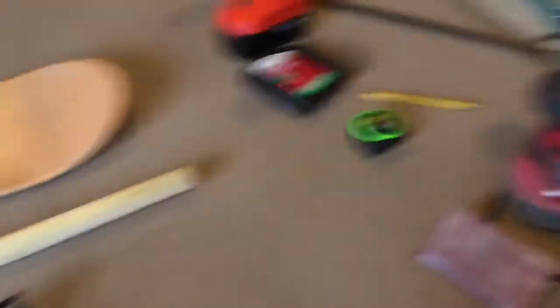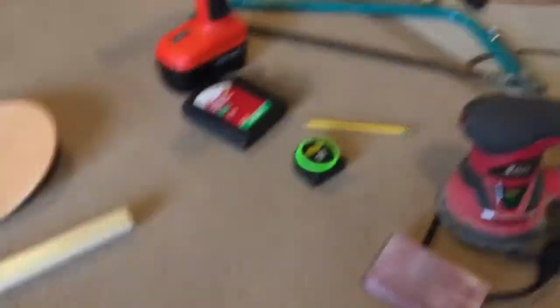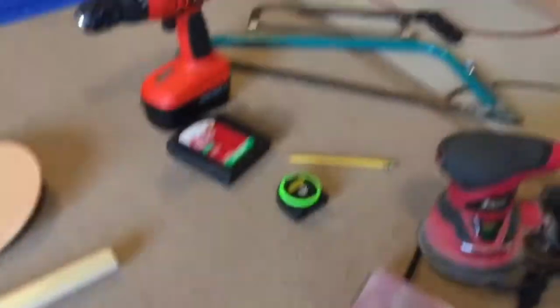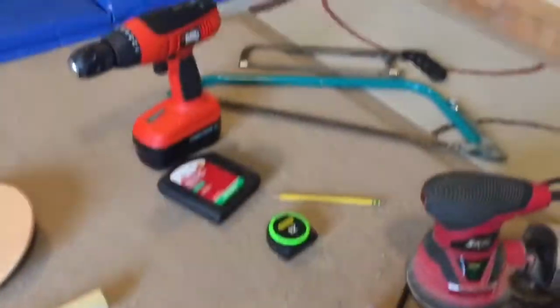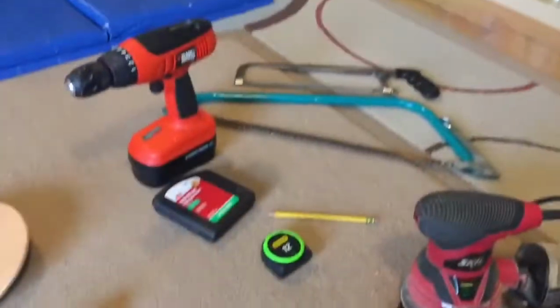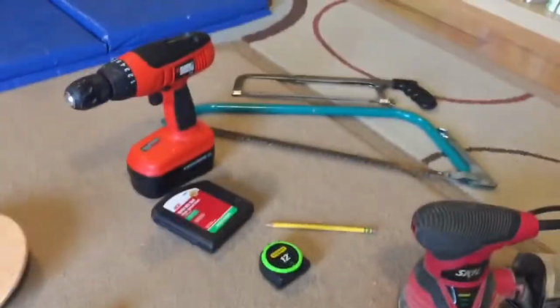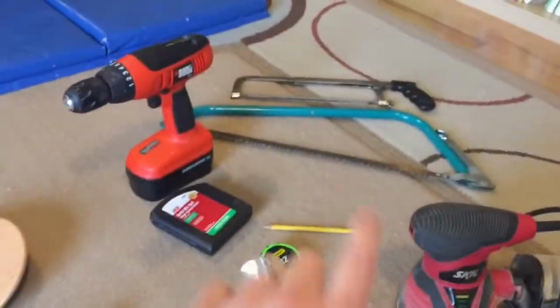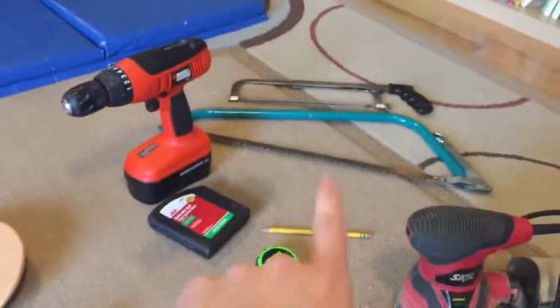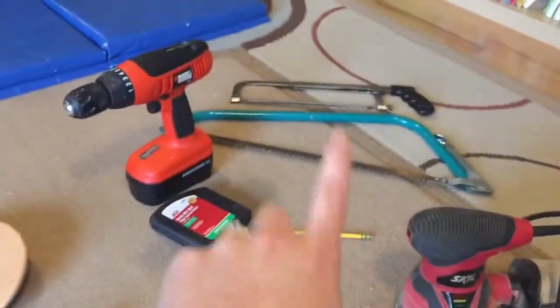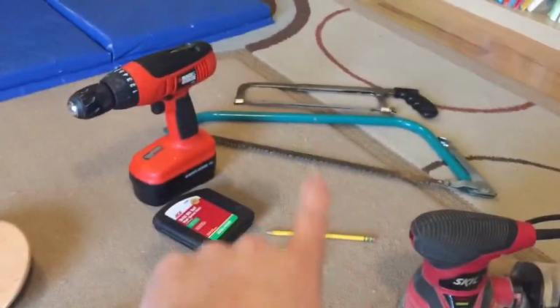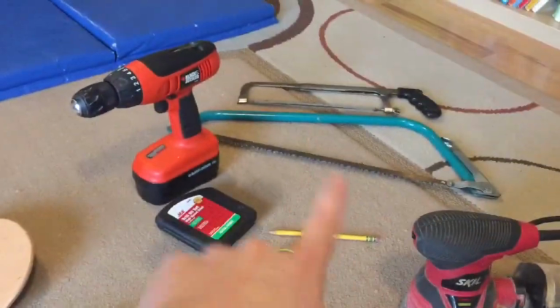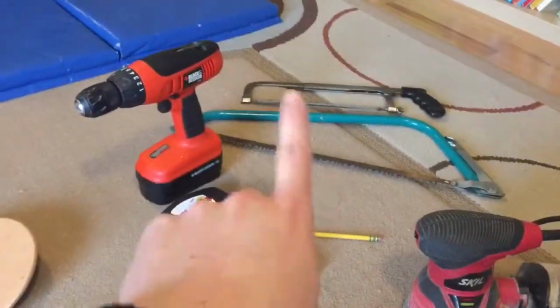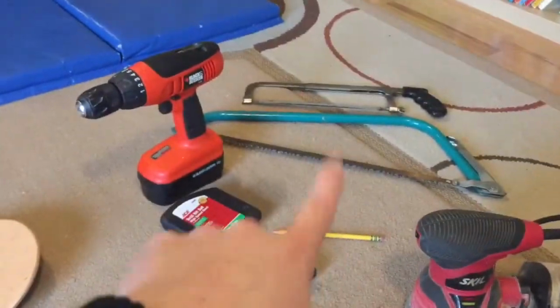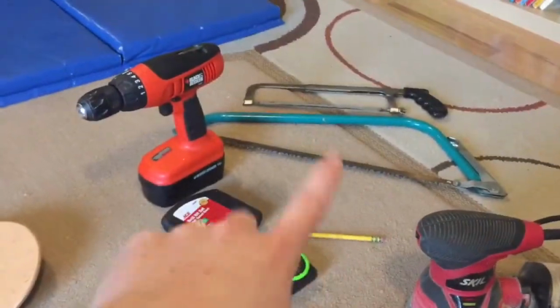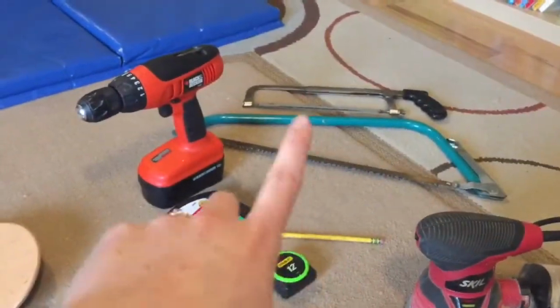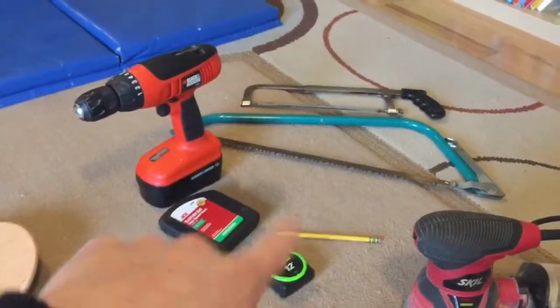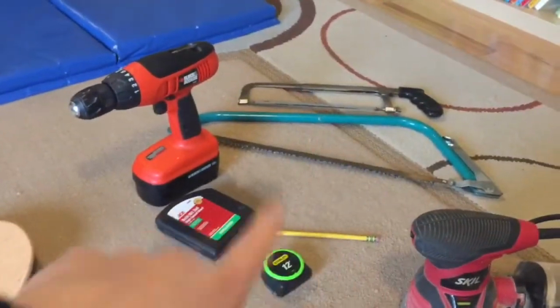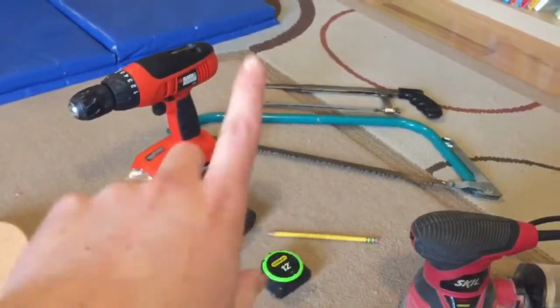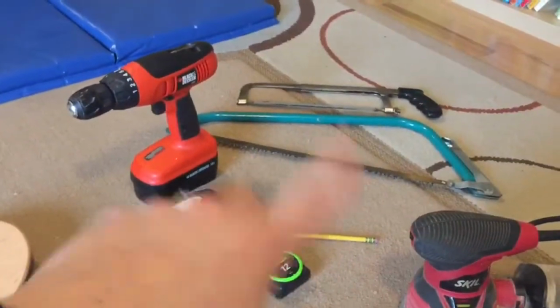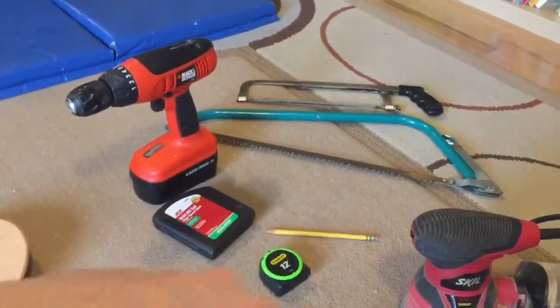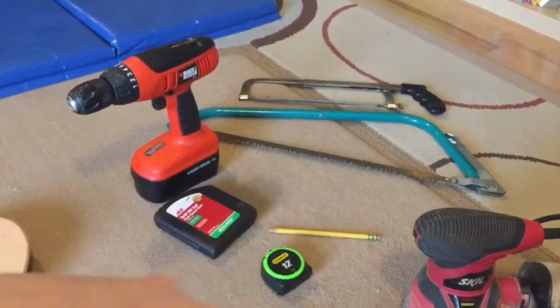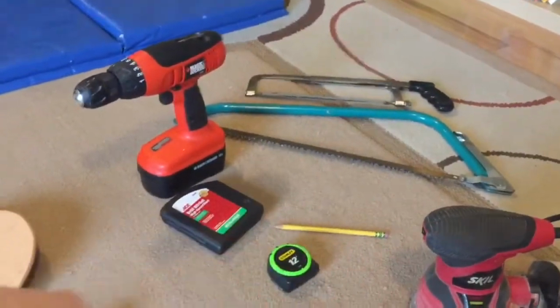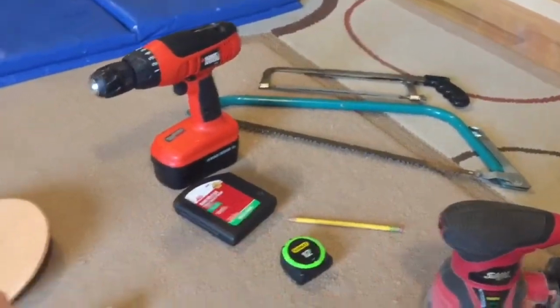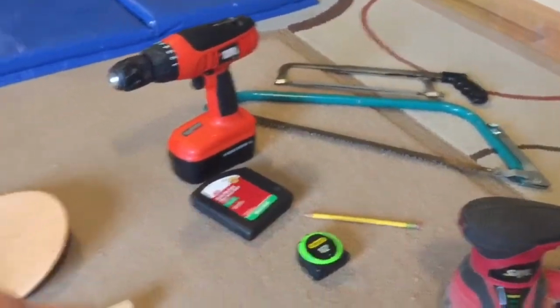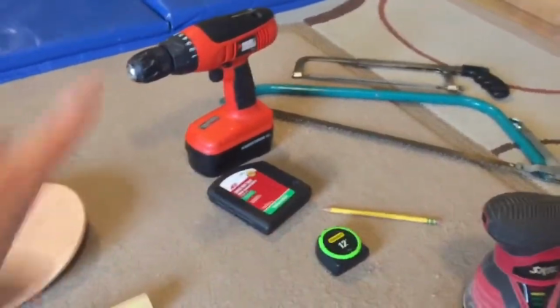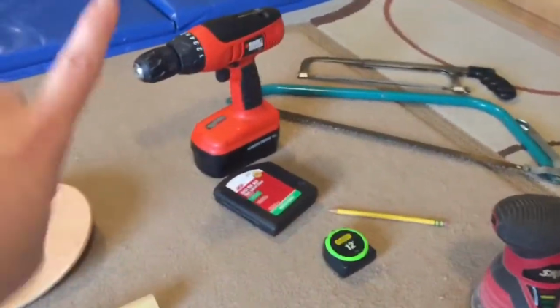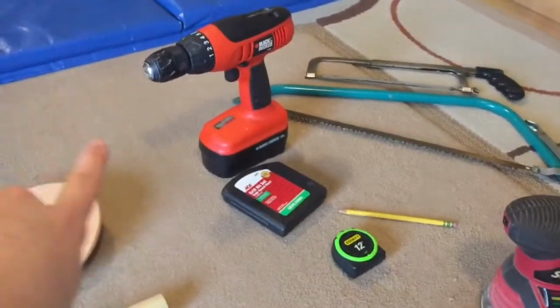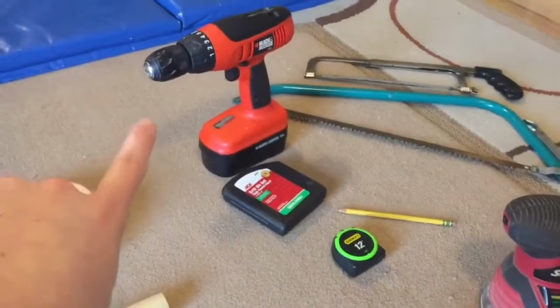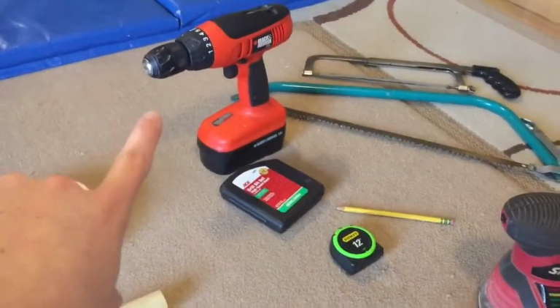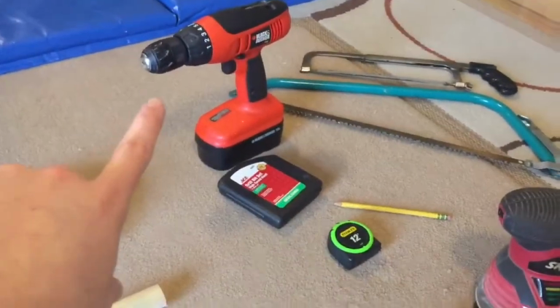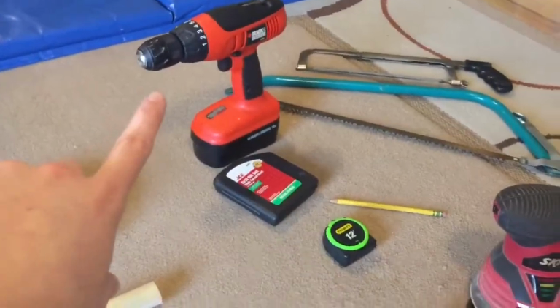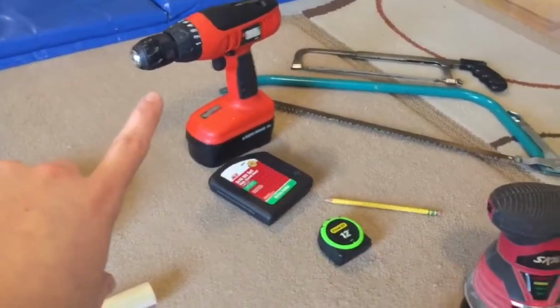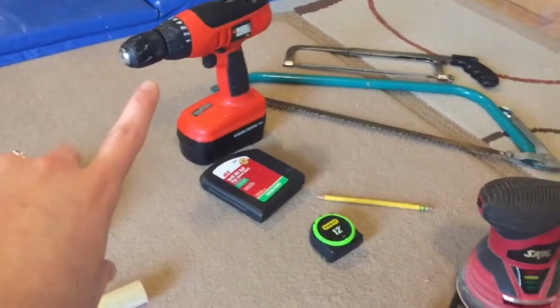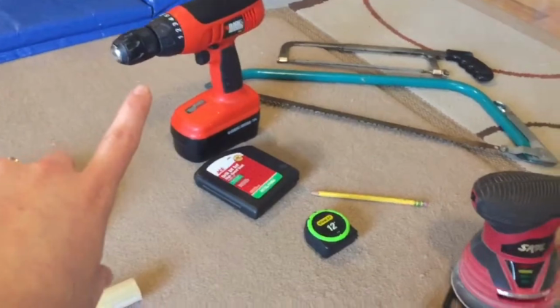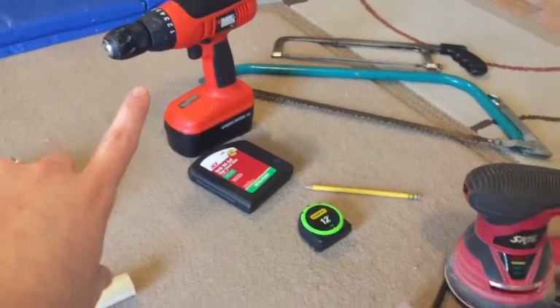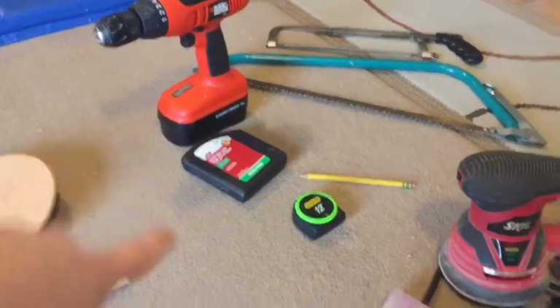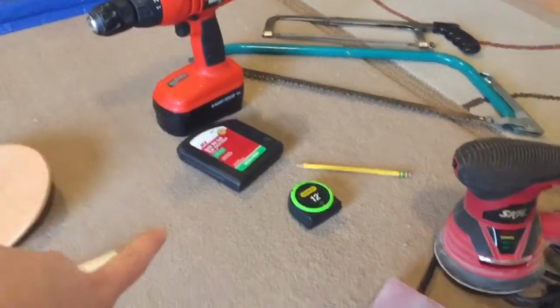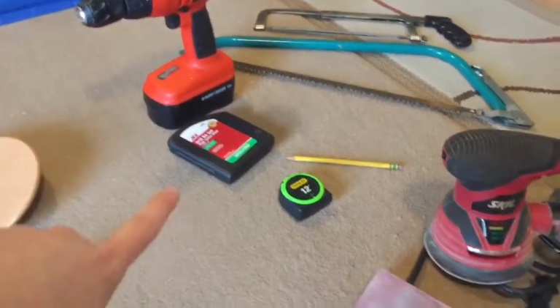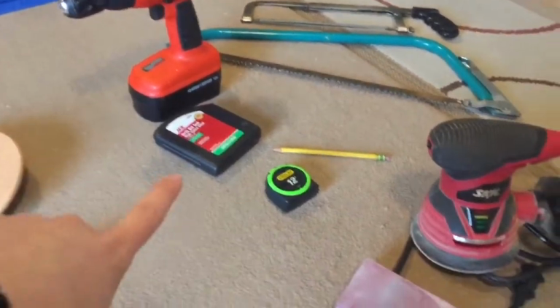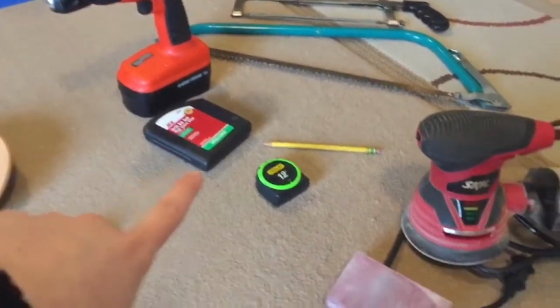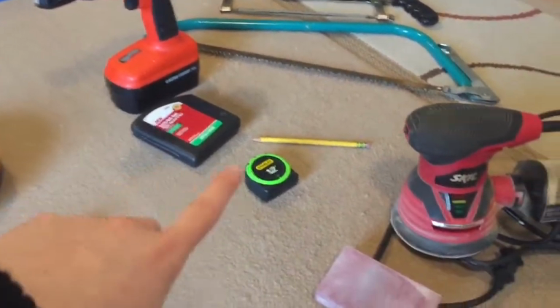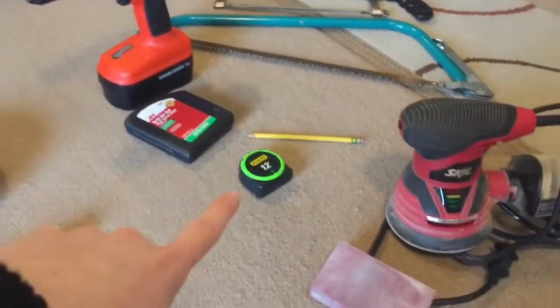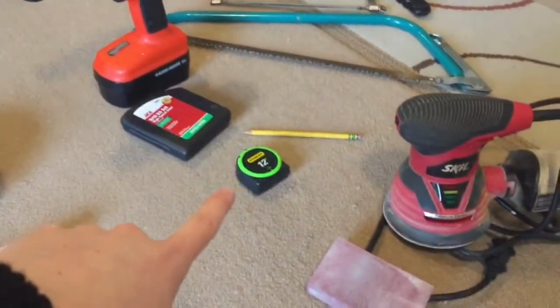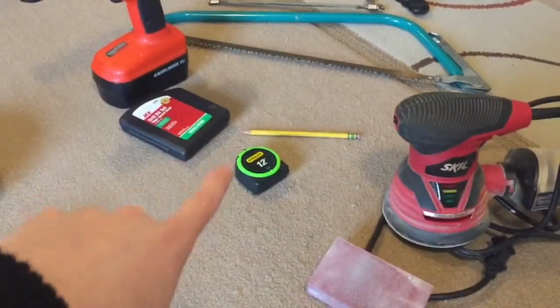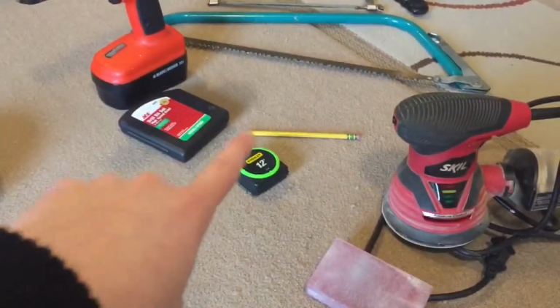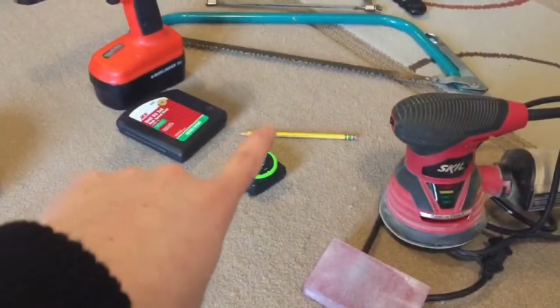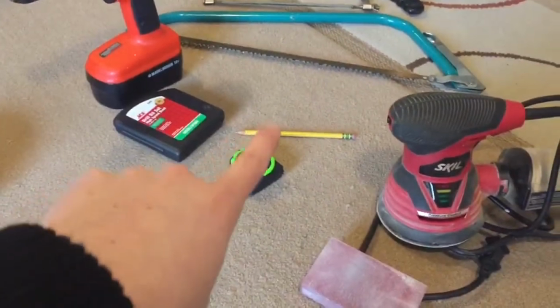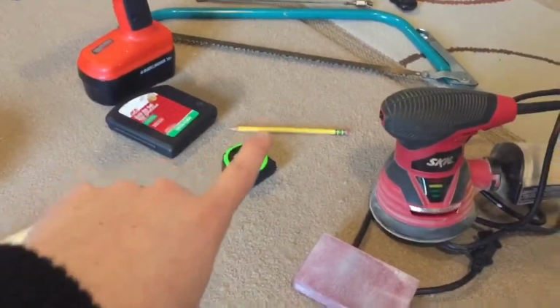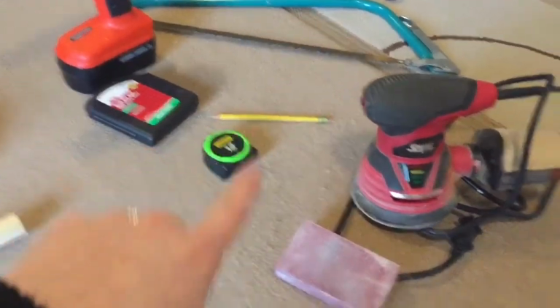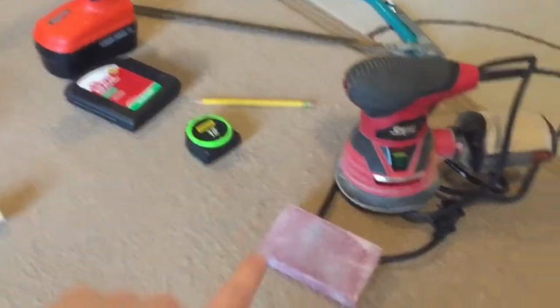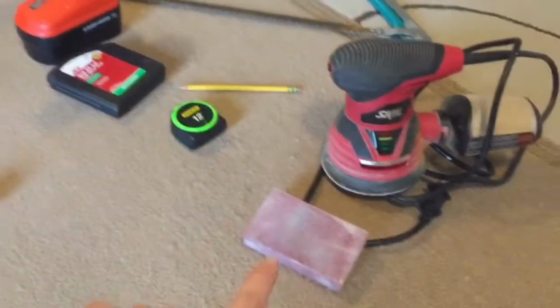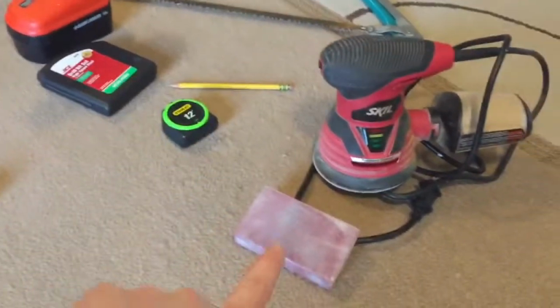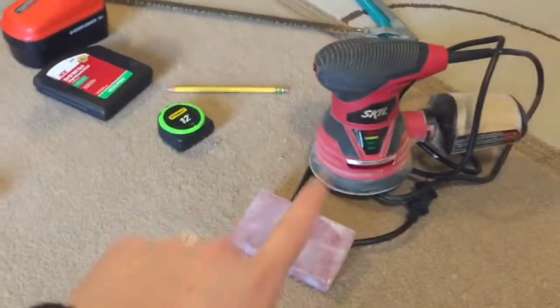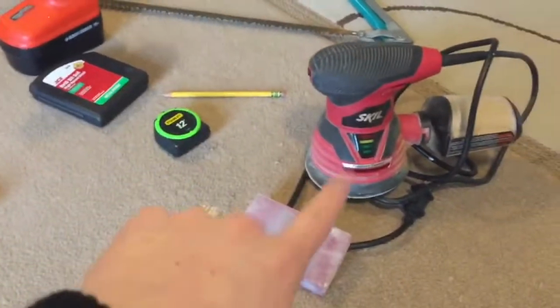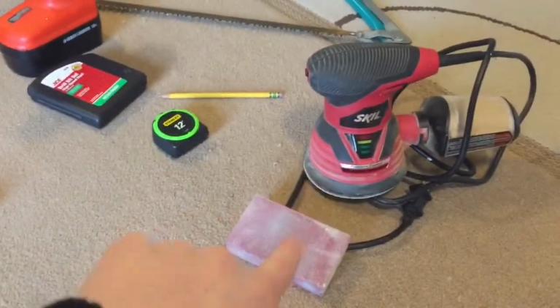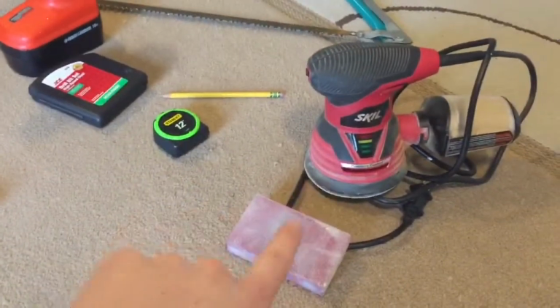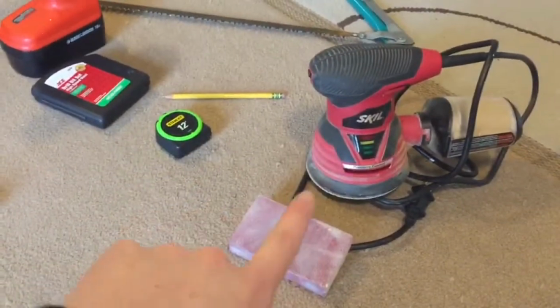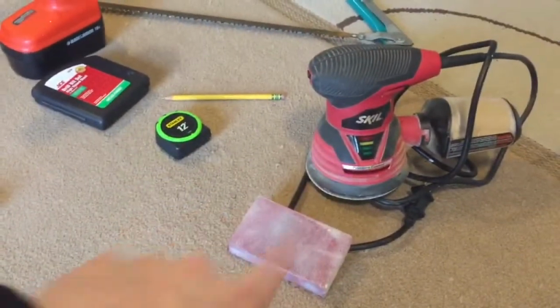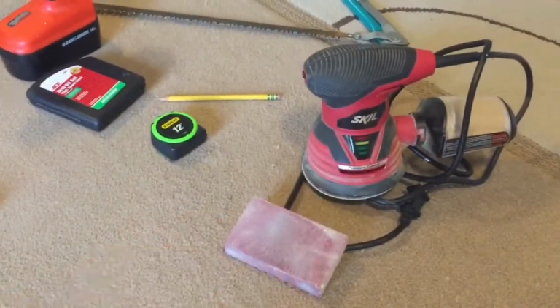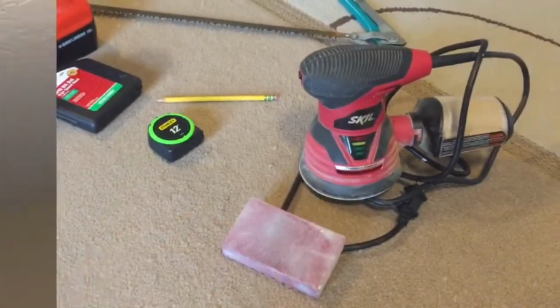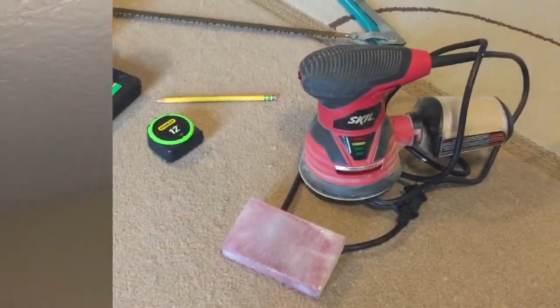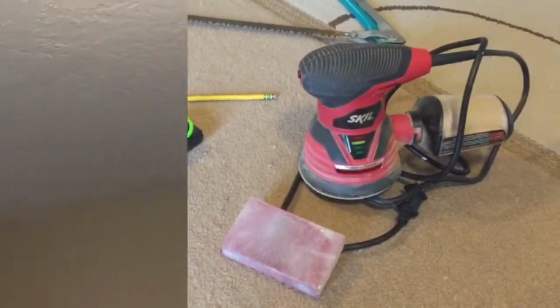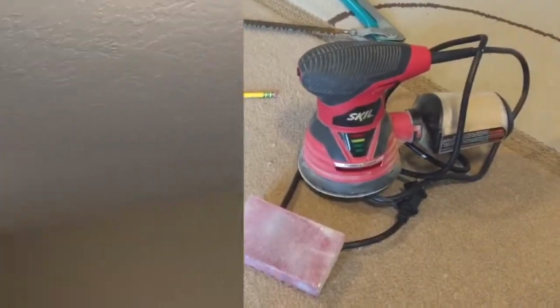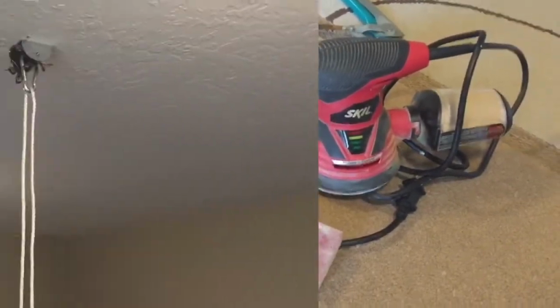For tools I've got a couple of hand saws — I don't know which one will work, I'll try them both. A drill, tape measure, pencil, and sandpaper too.